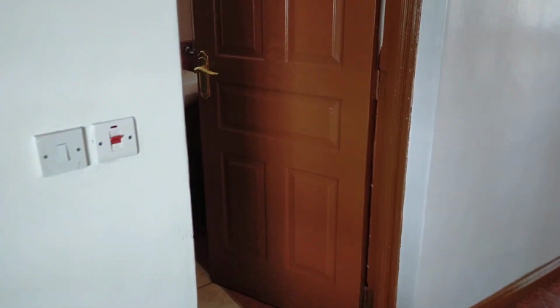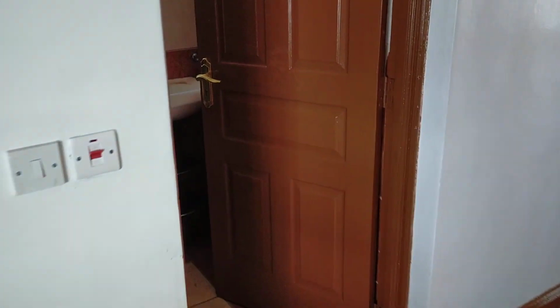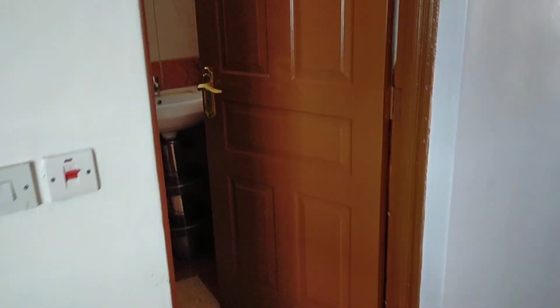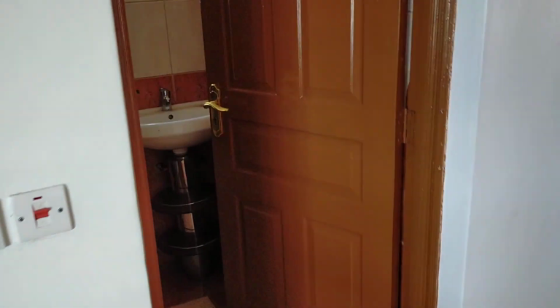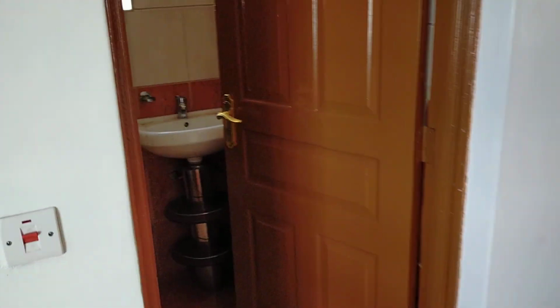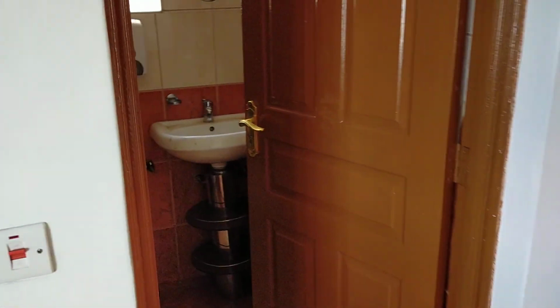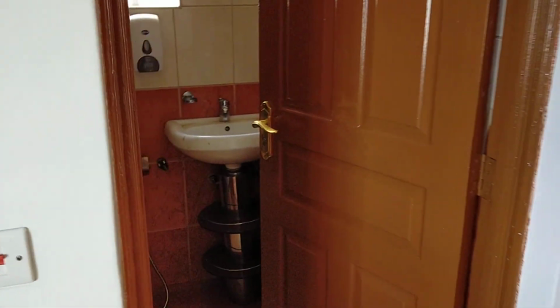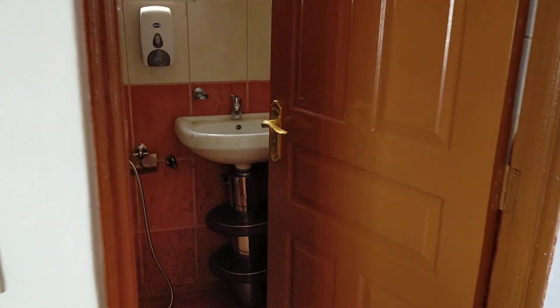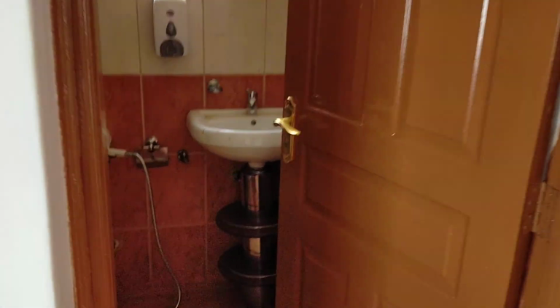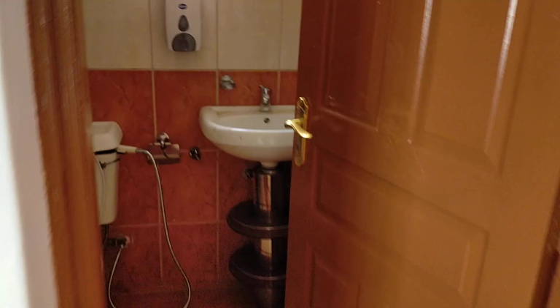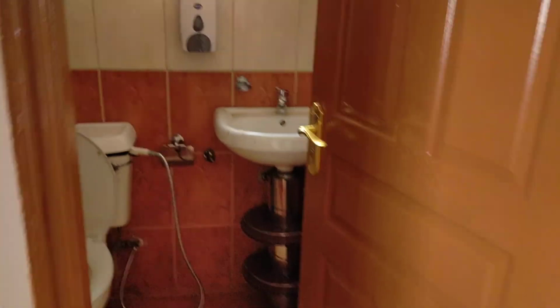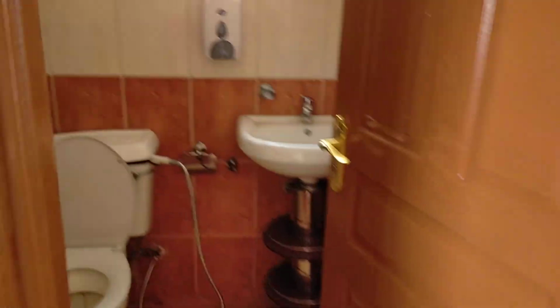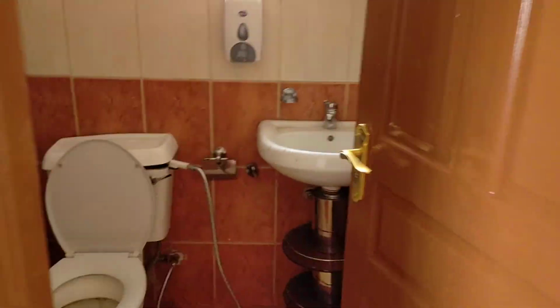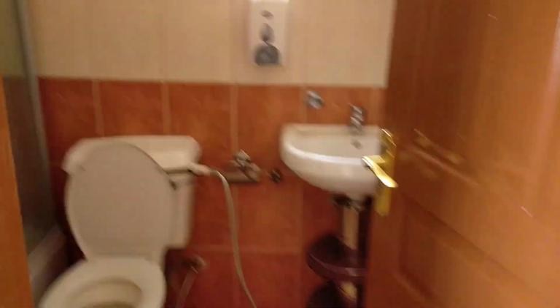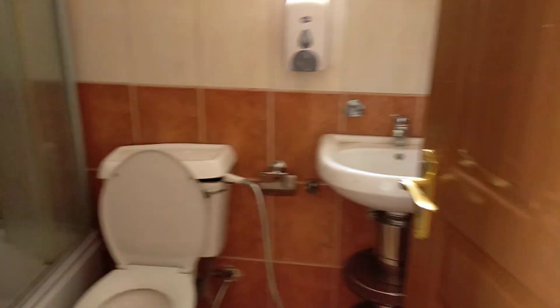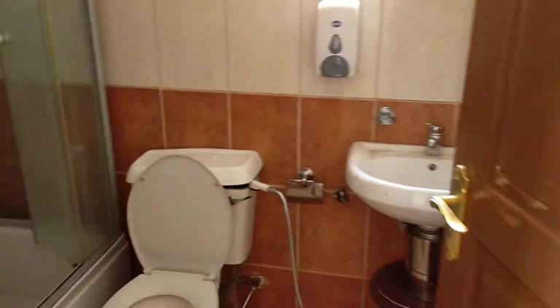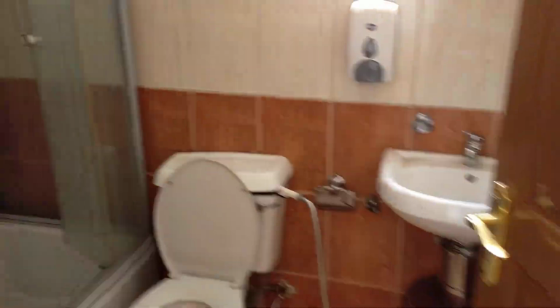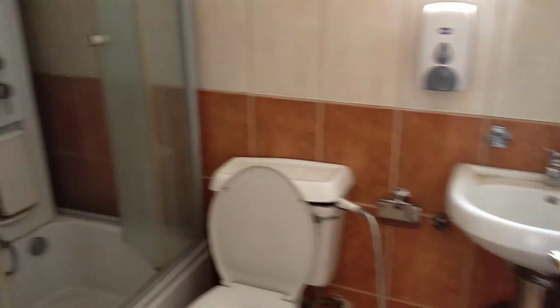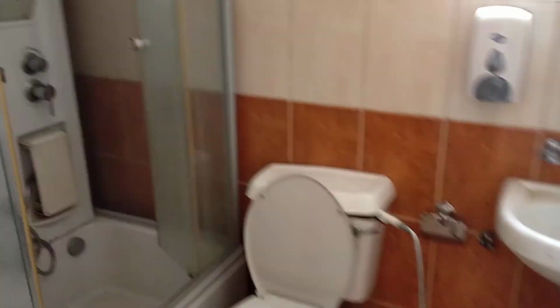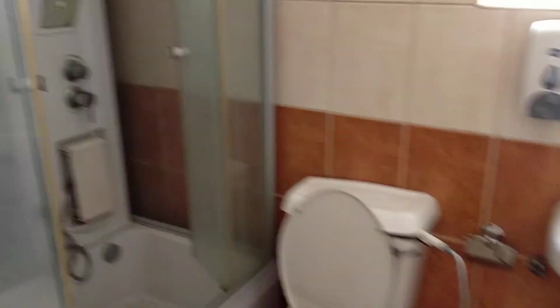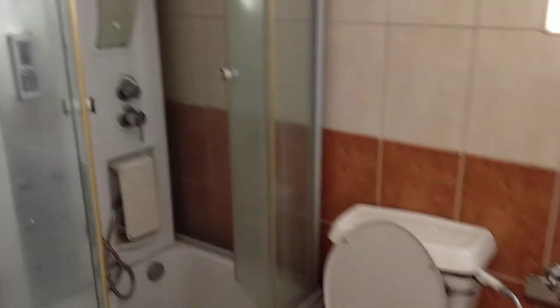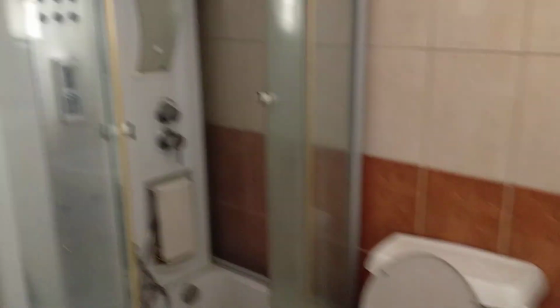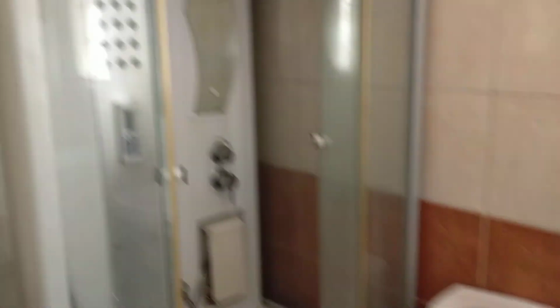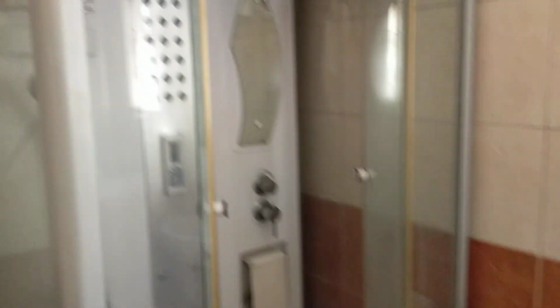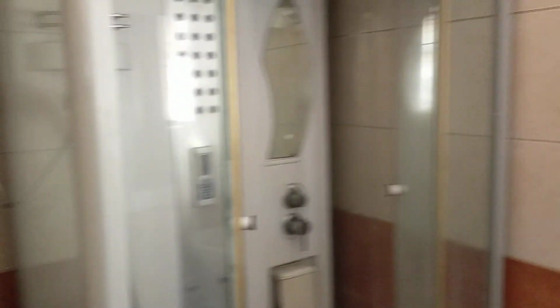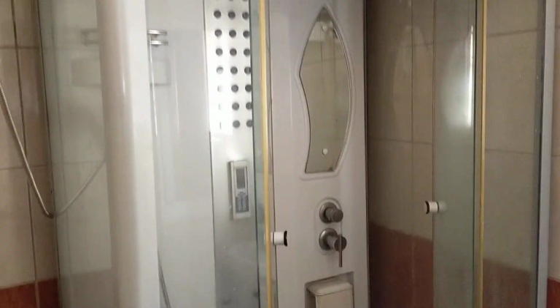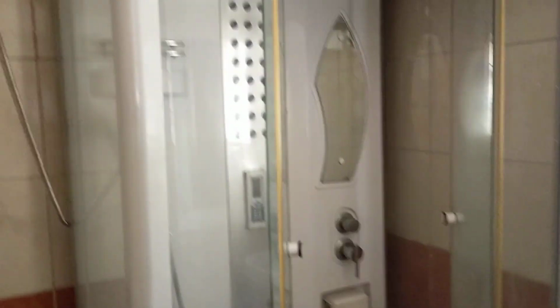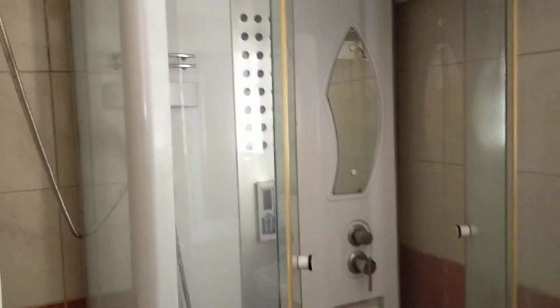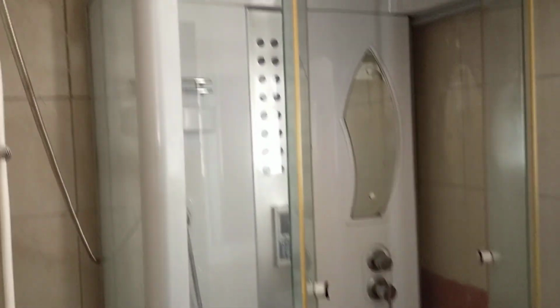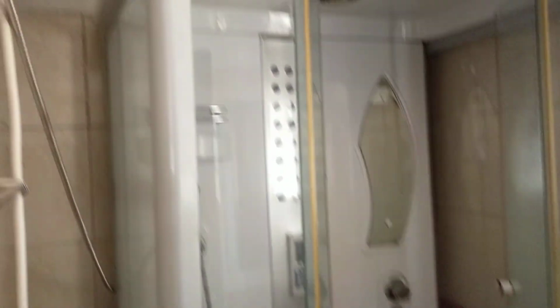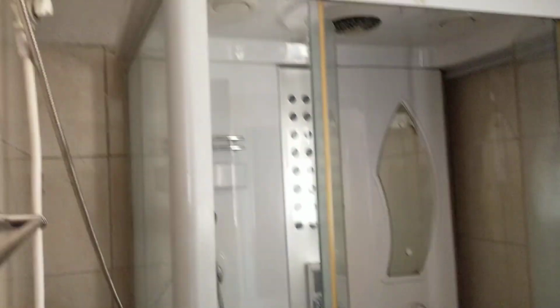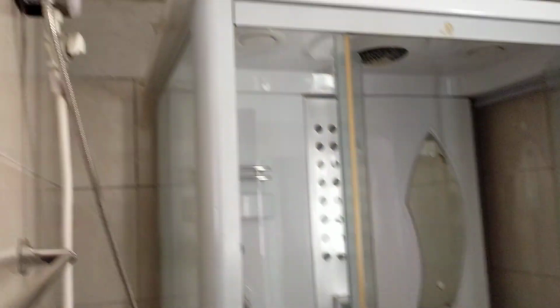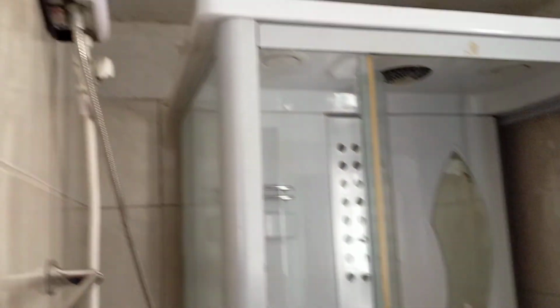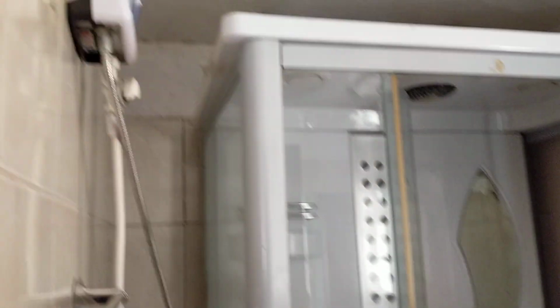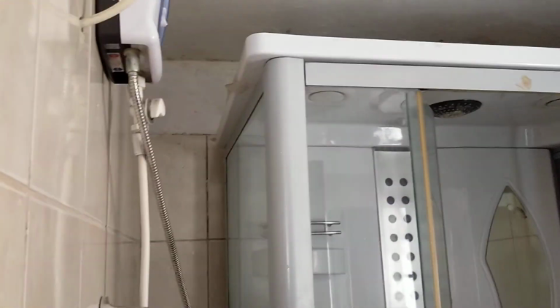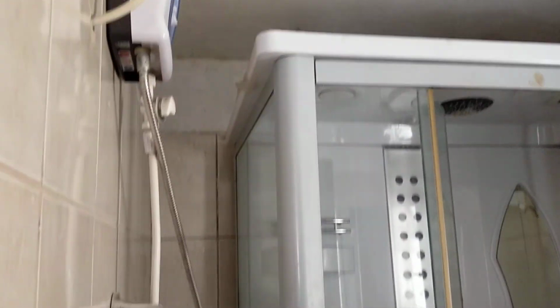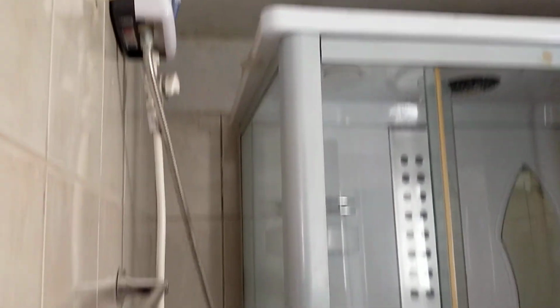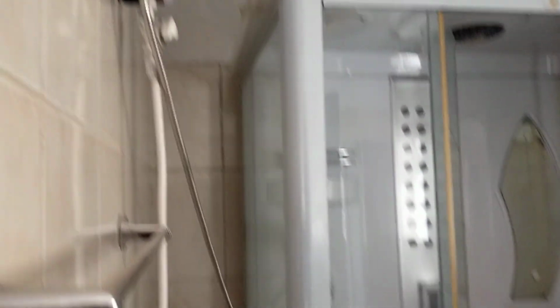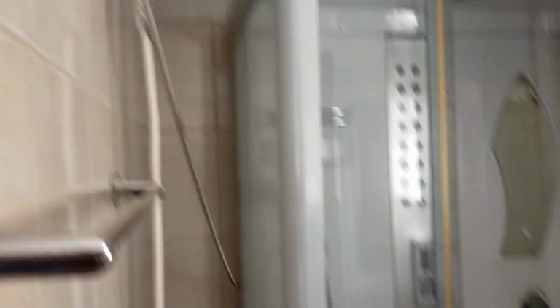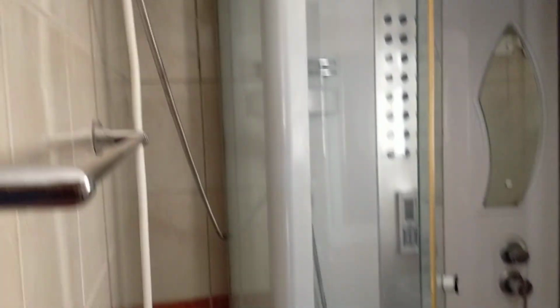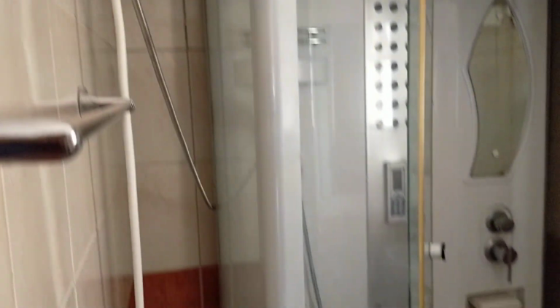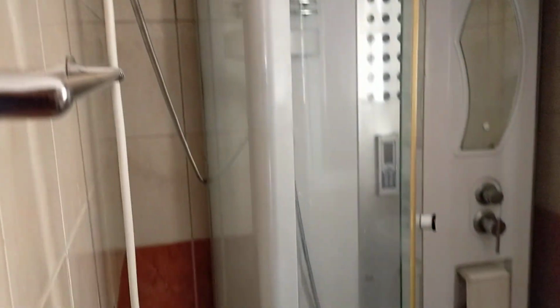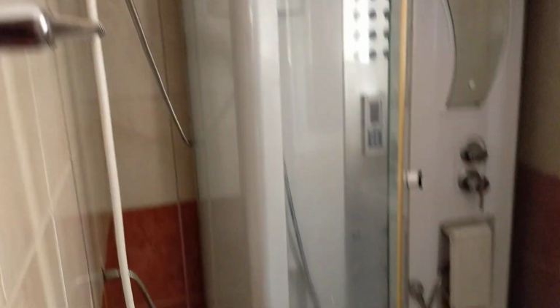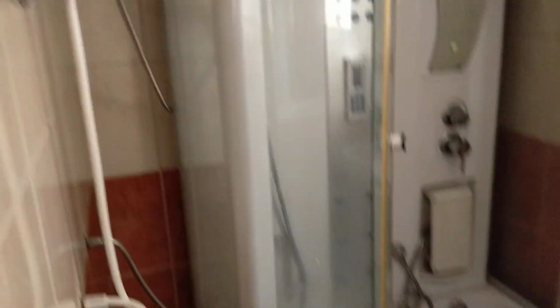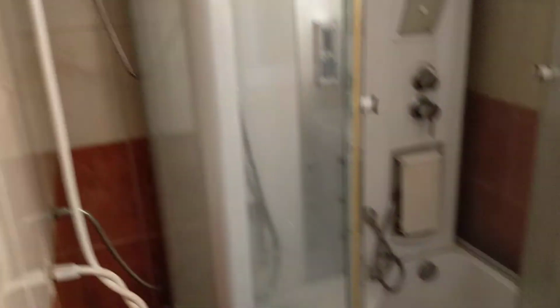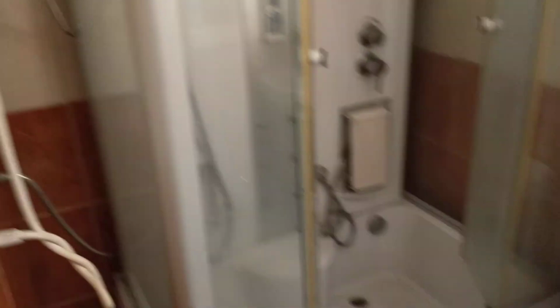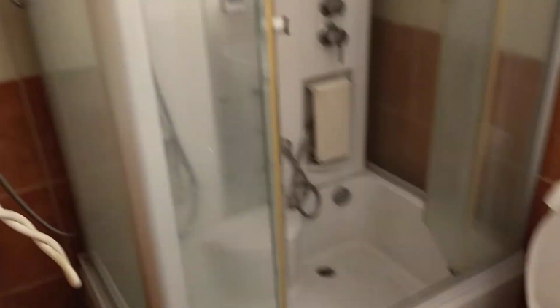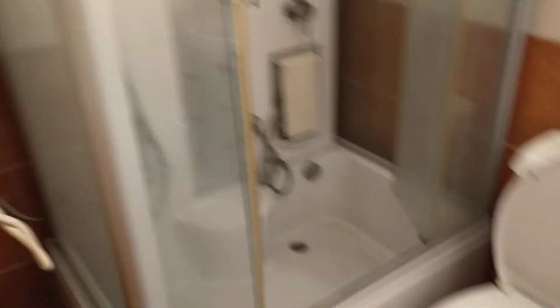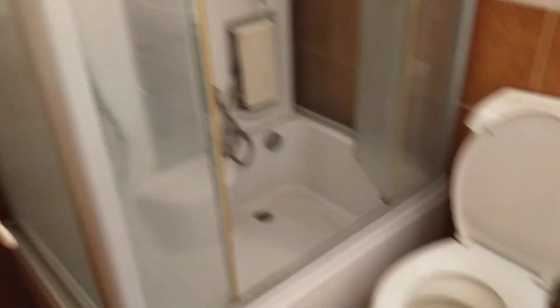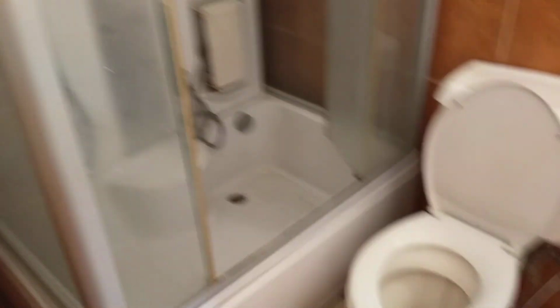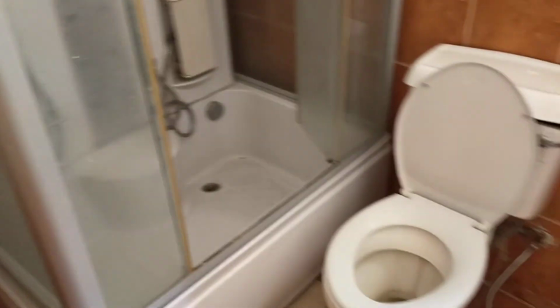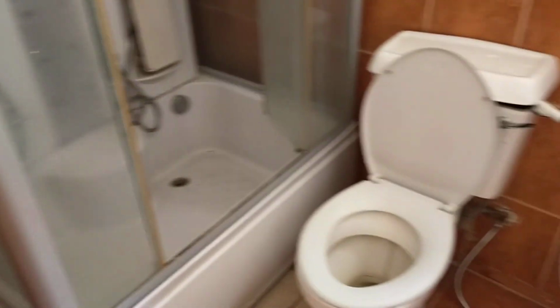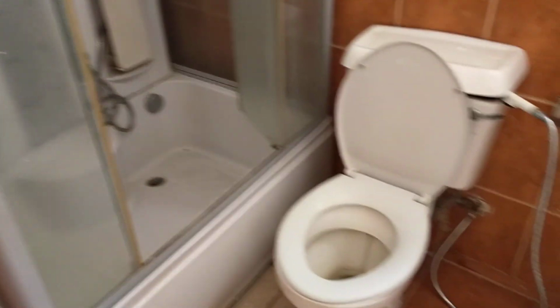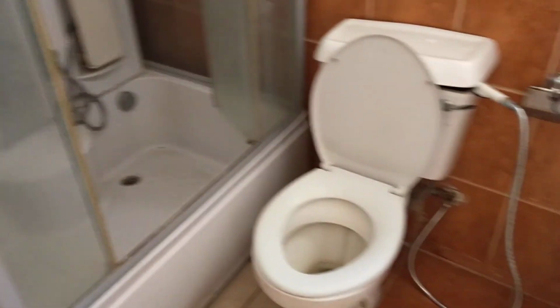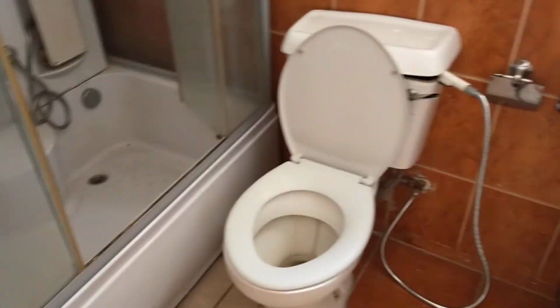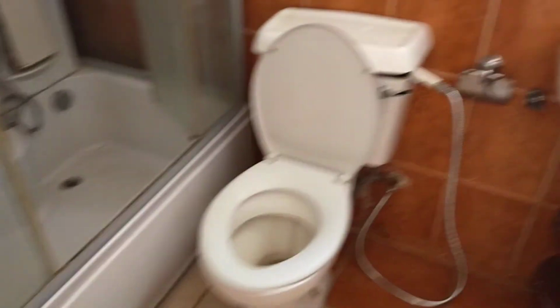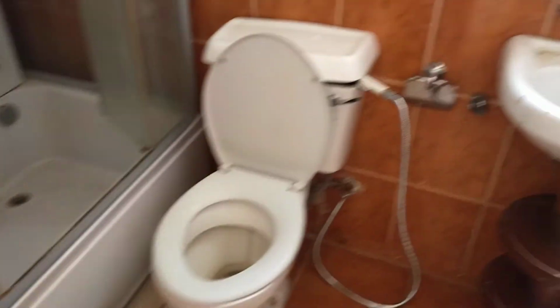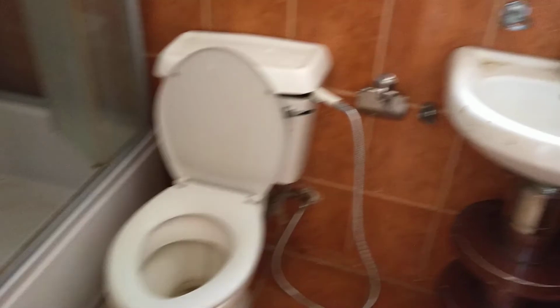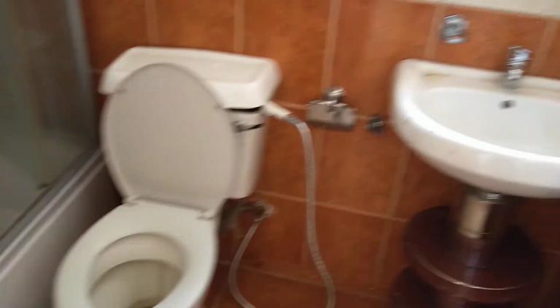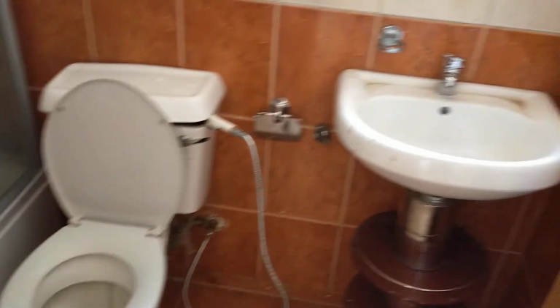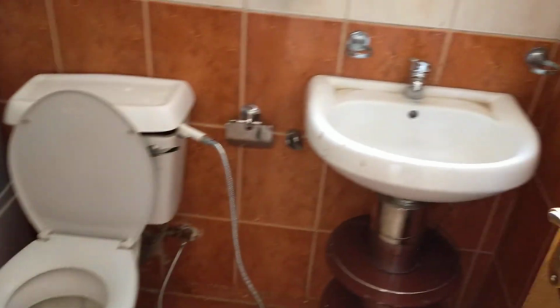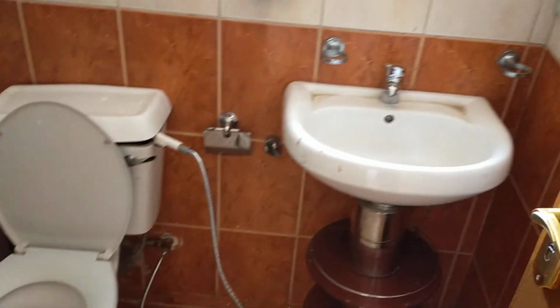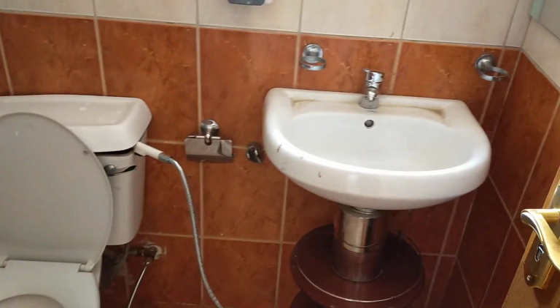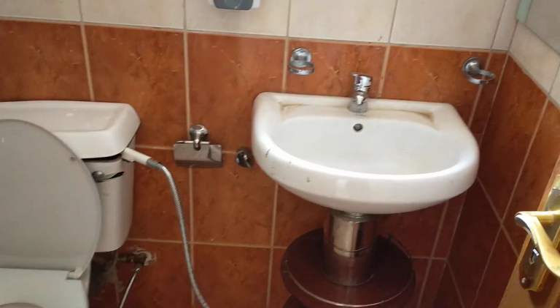The bathroom is here. There are fittings in the box. It is the same for the other bedroom.